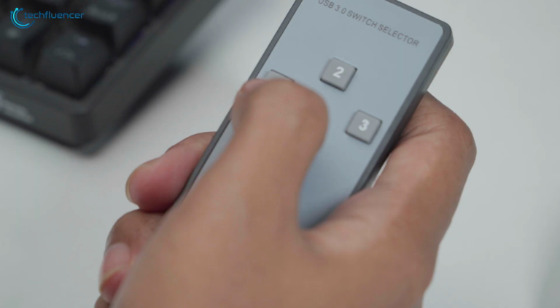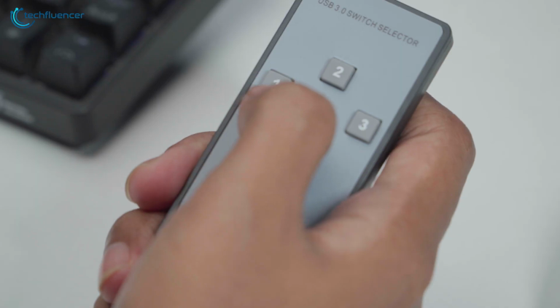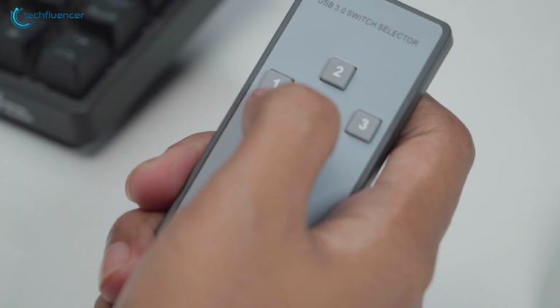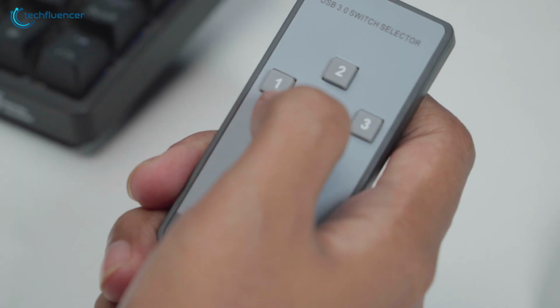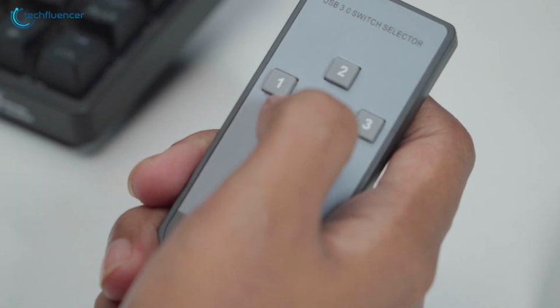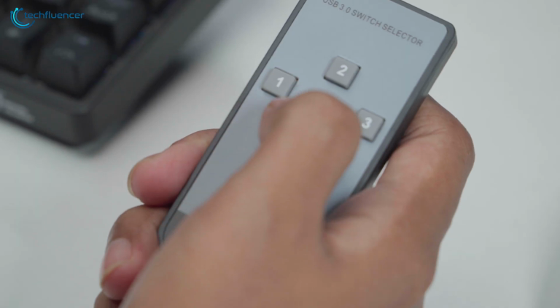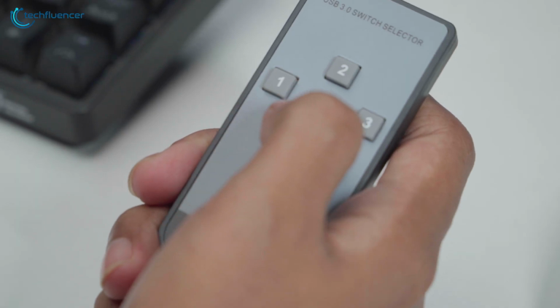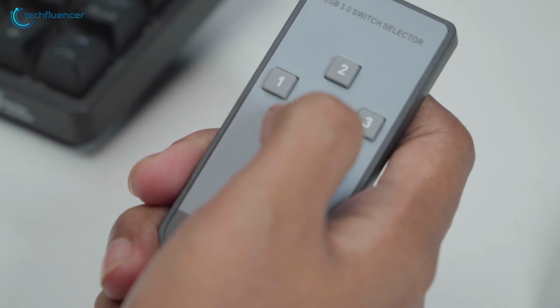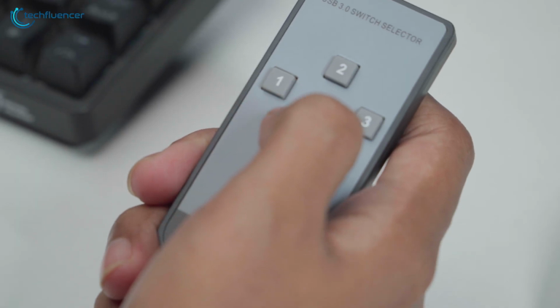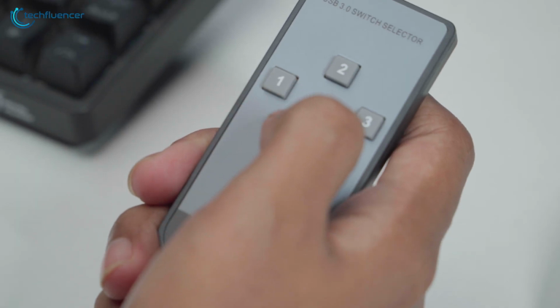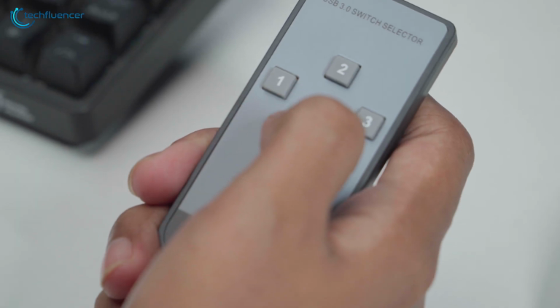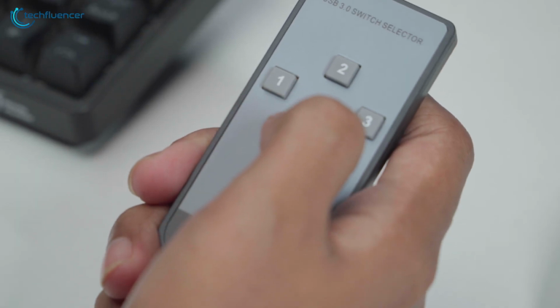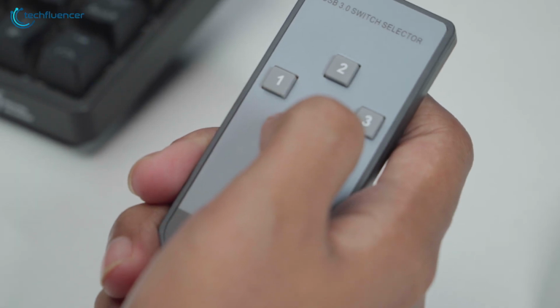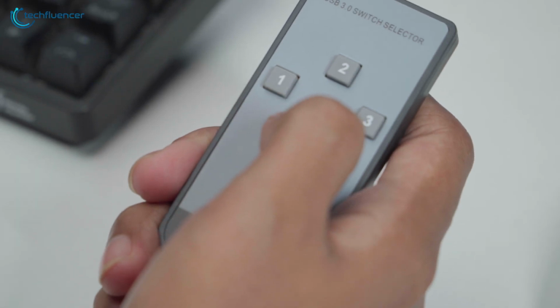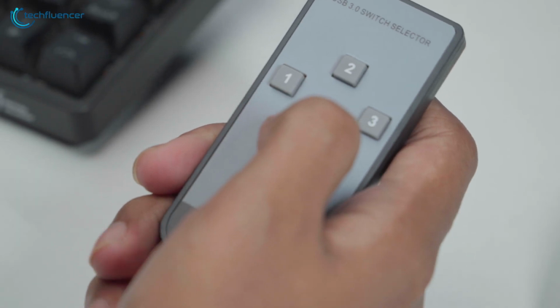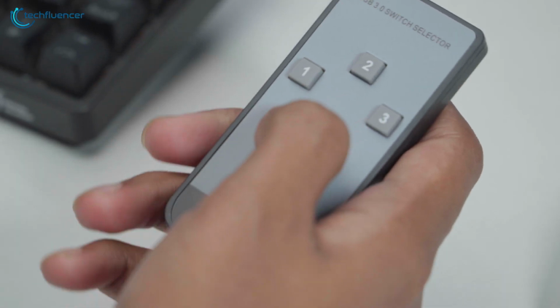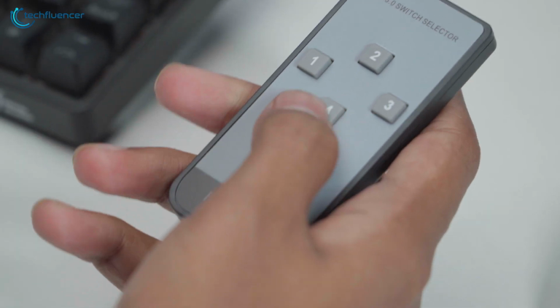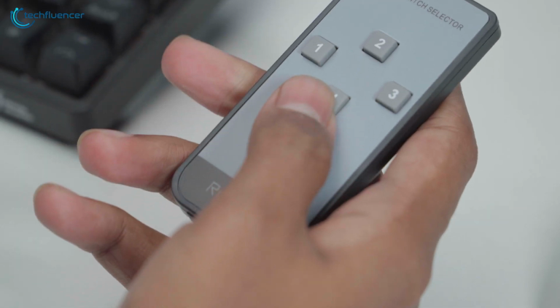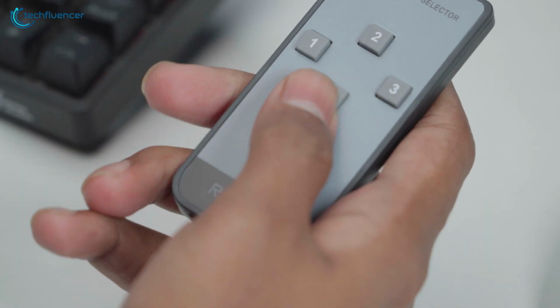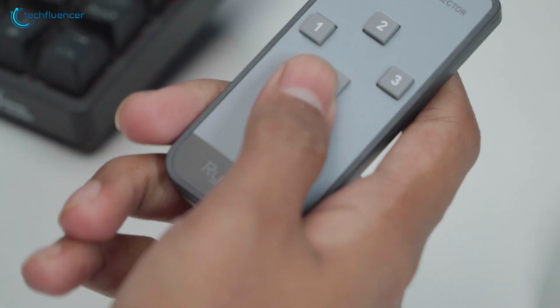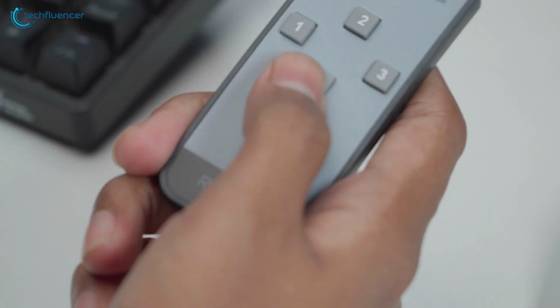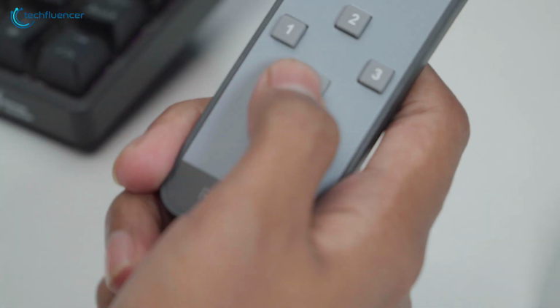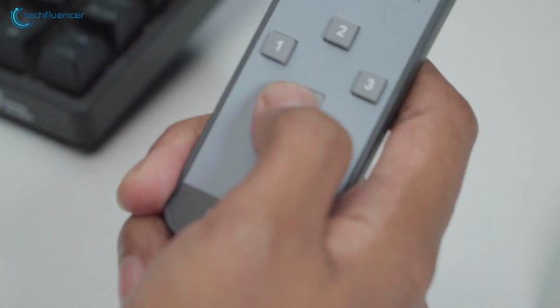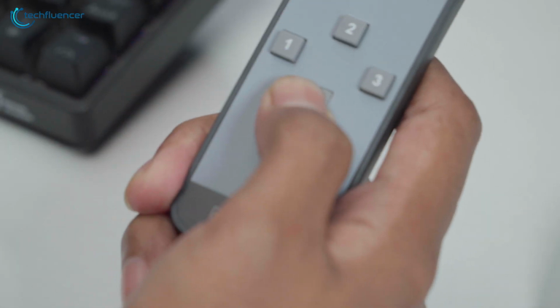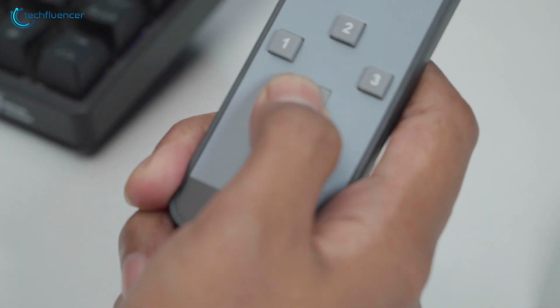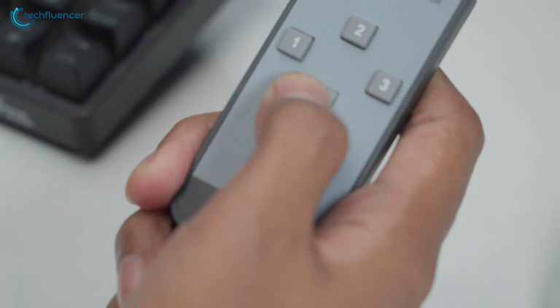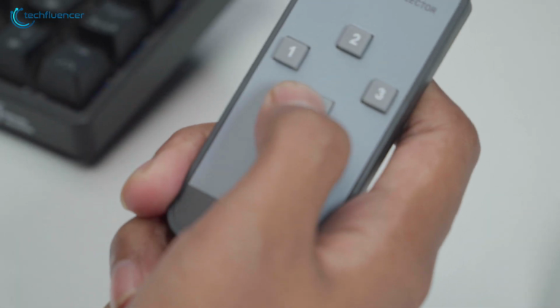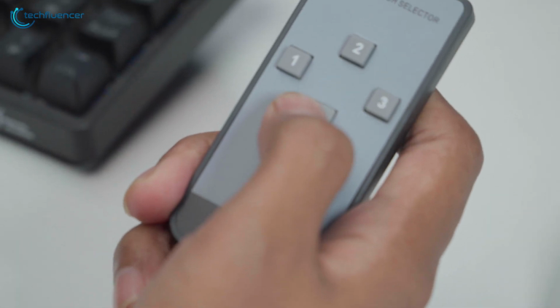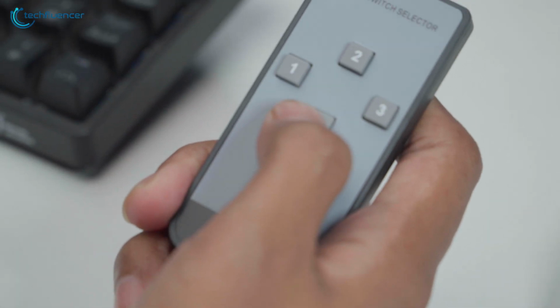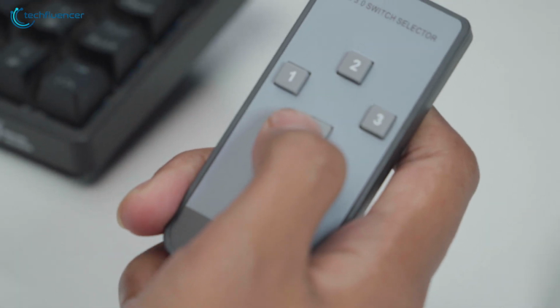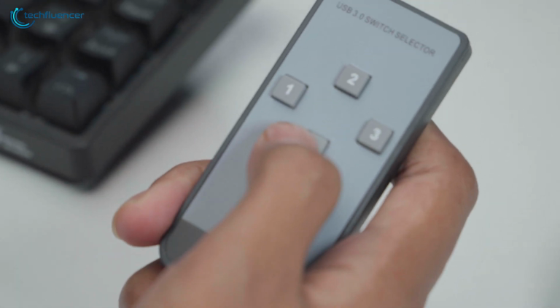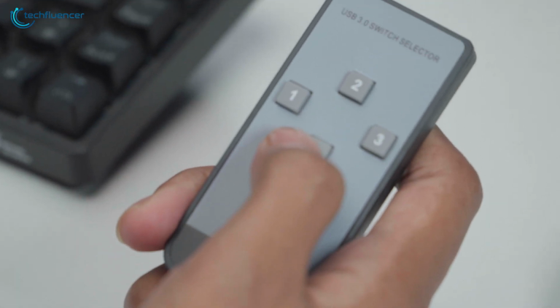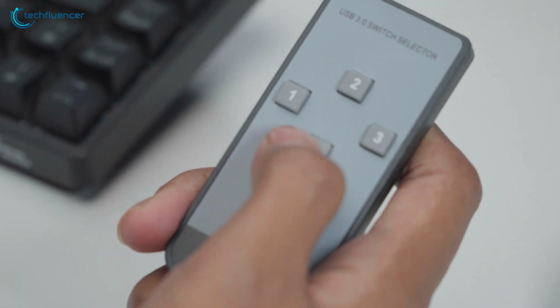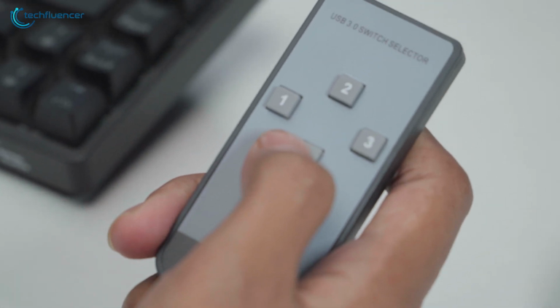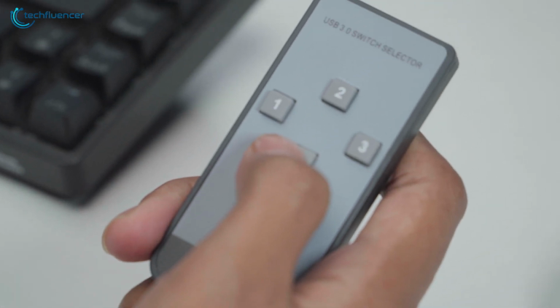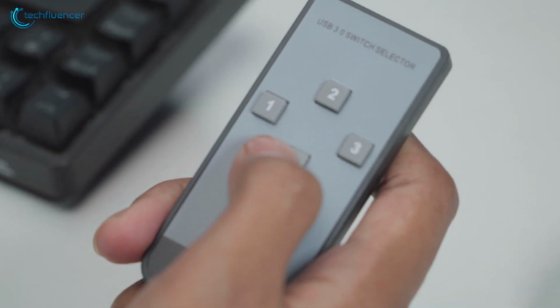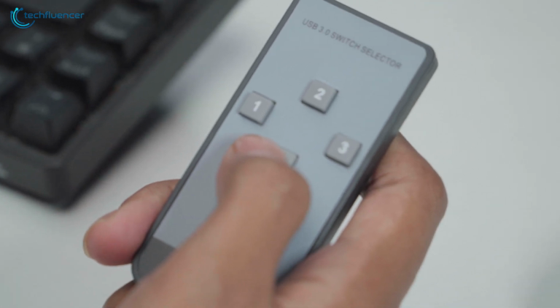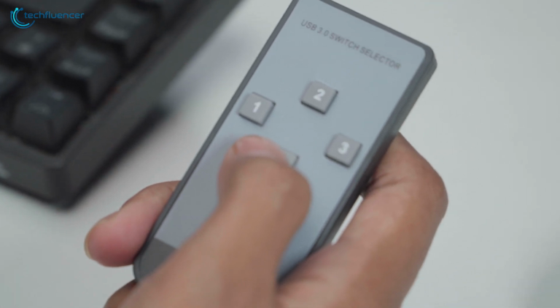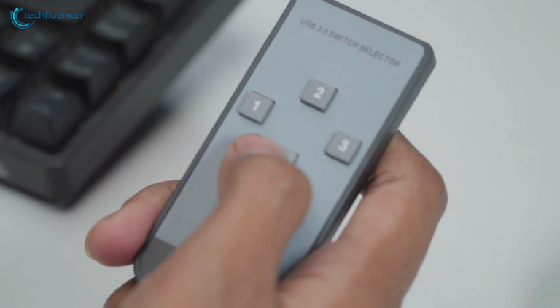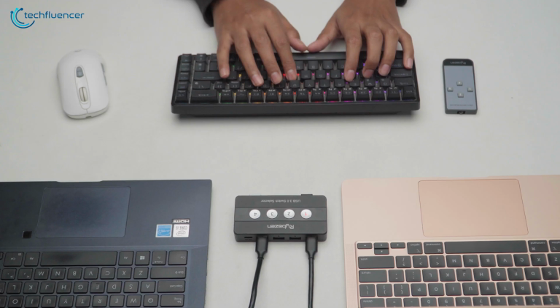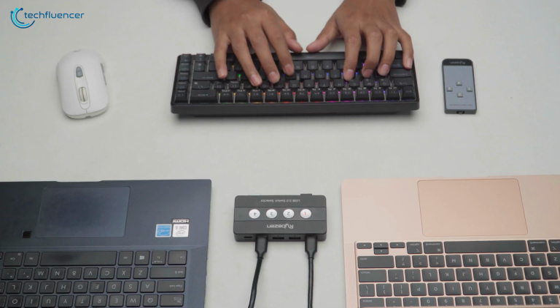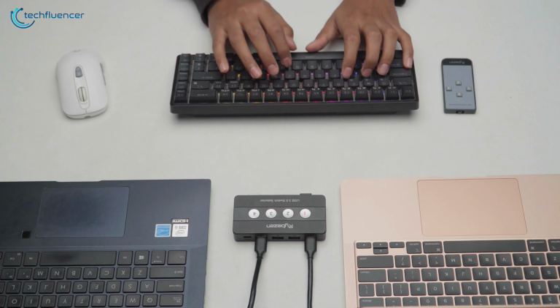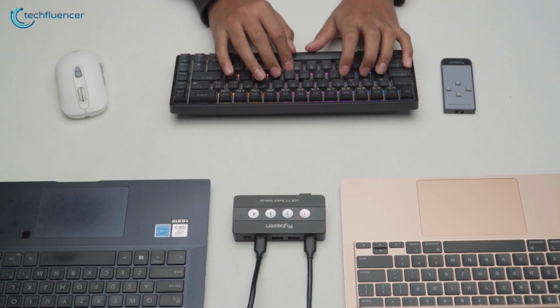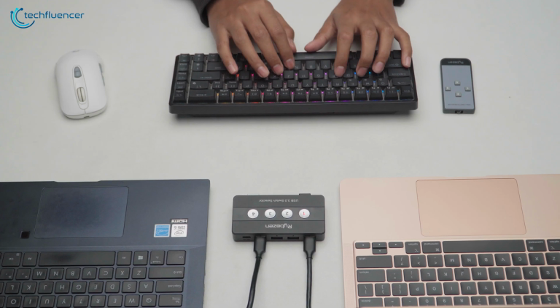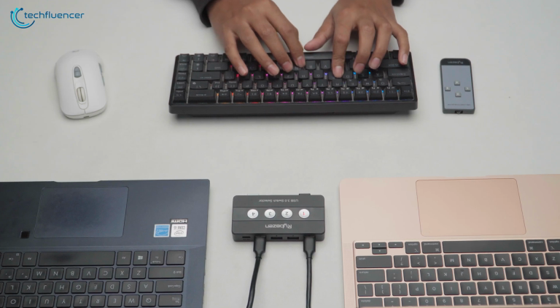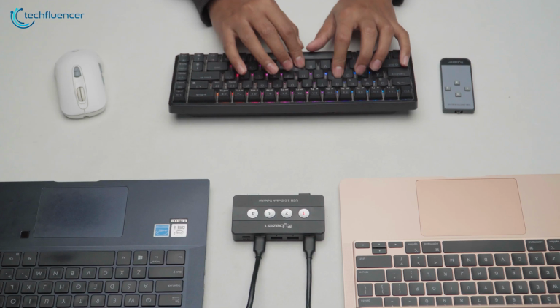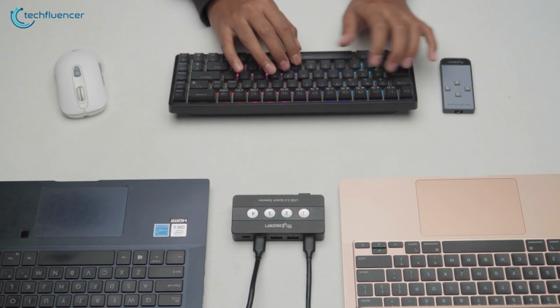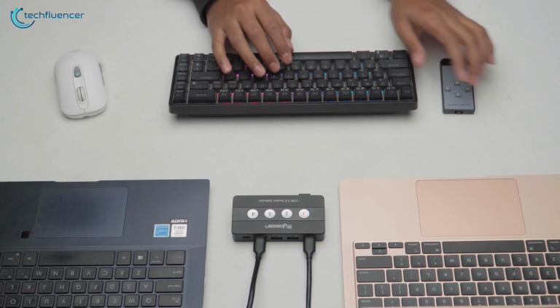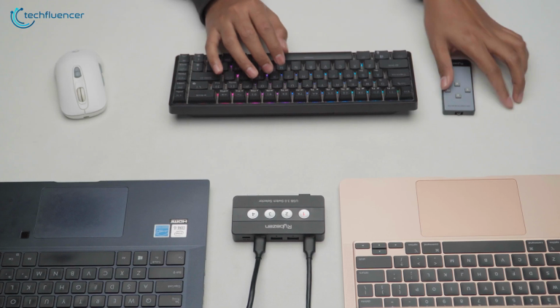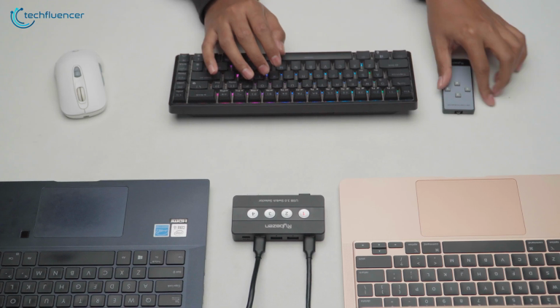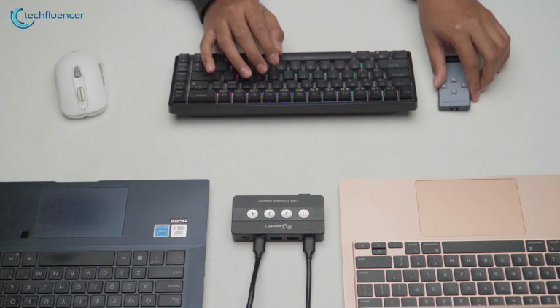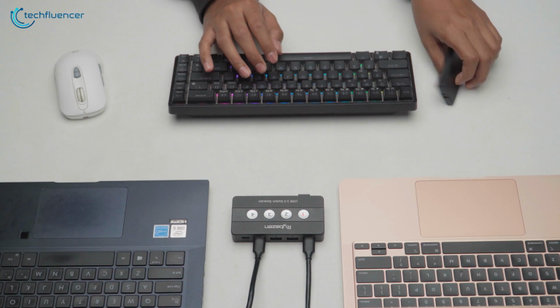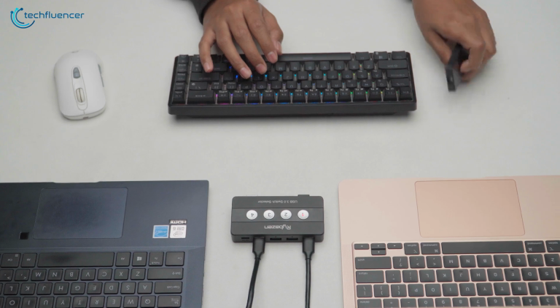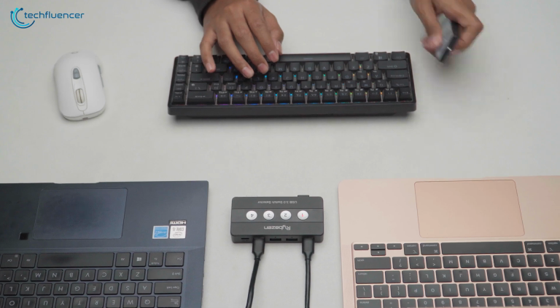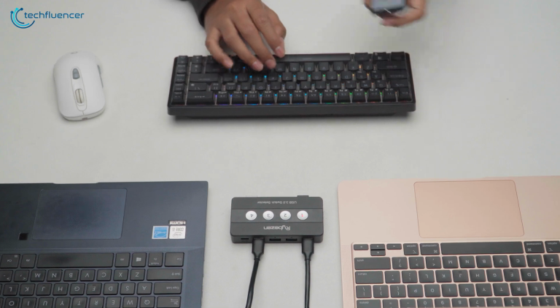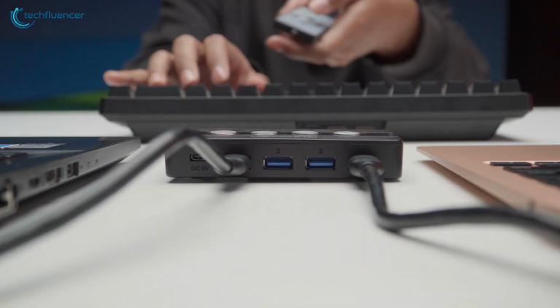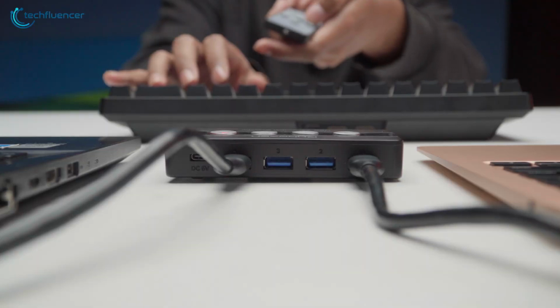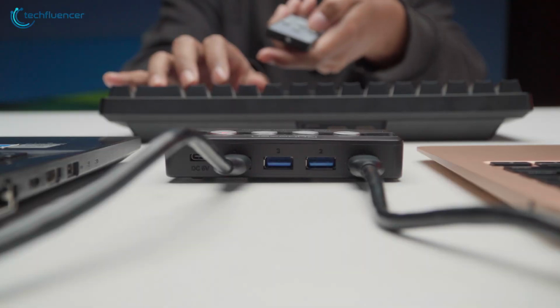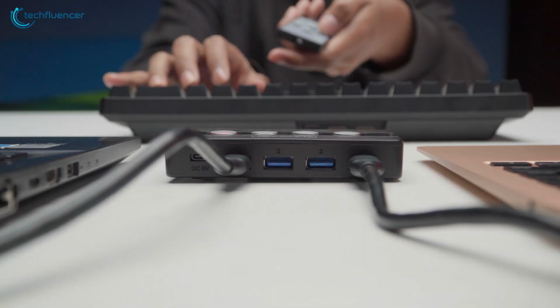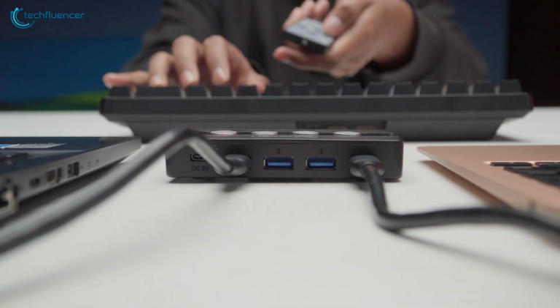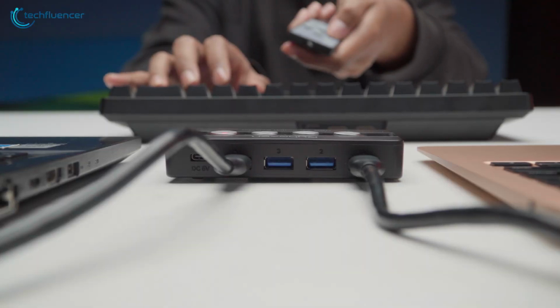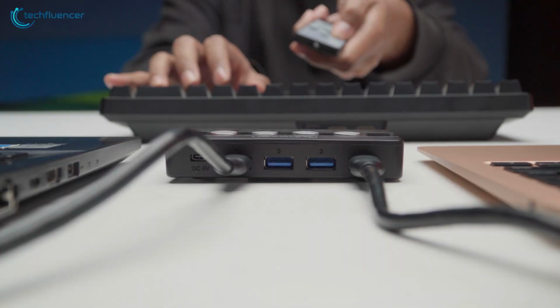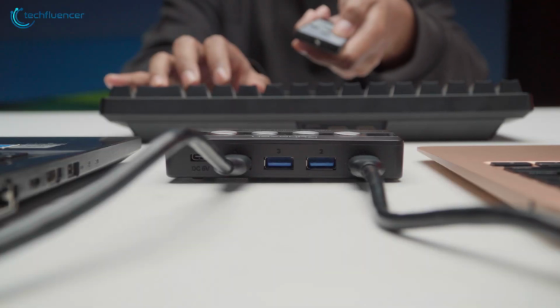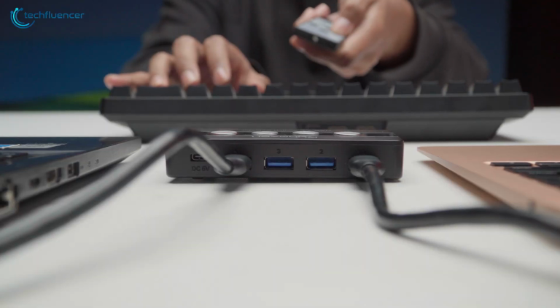And to make it even more convenient, it also includes a remote controller which will let you jump from one device to another from a distance.